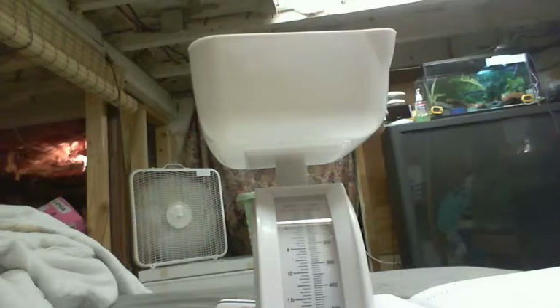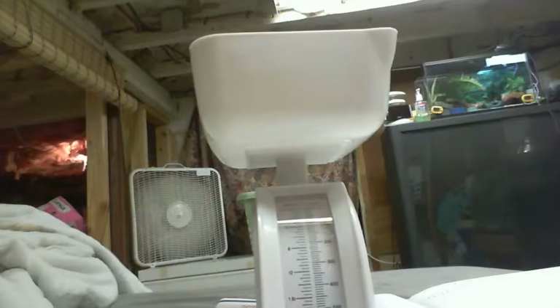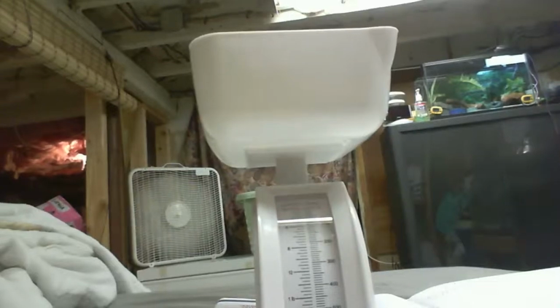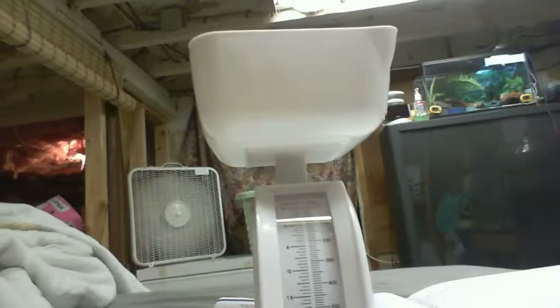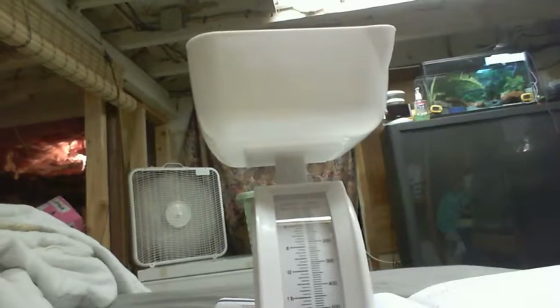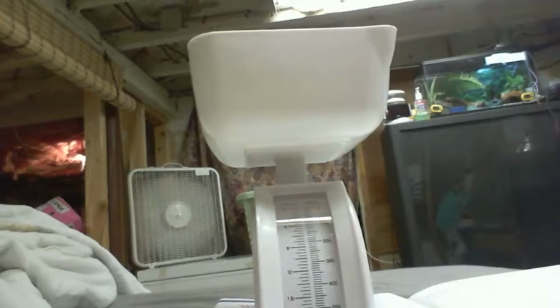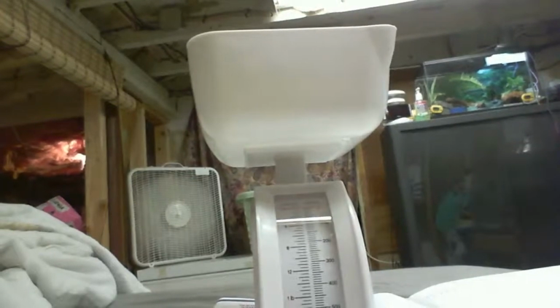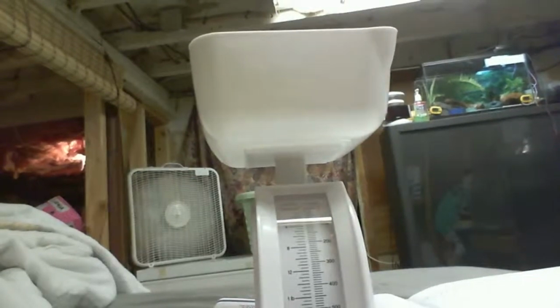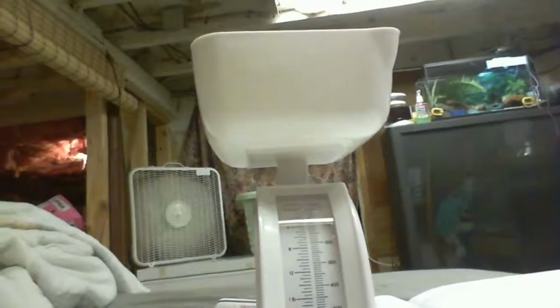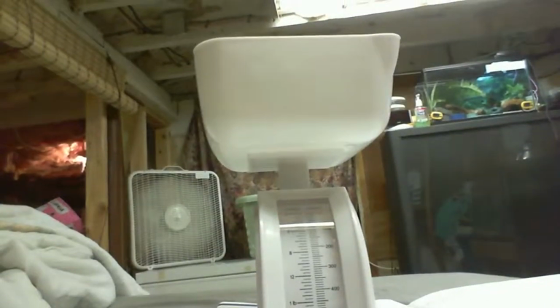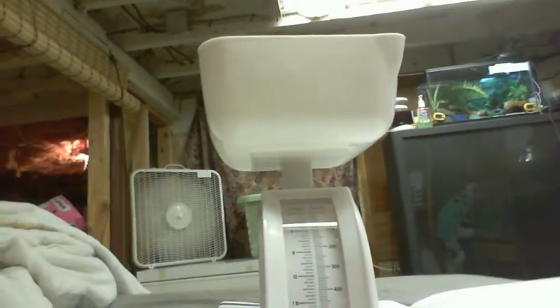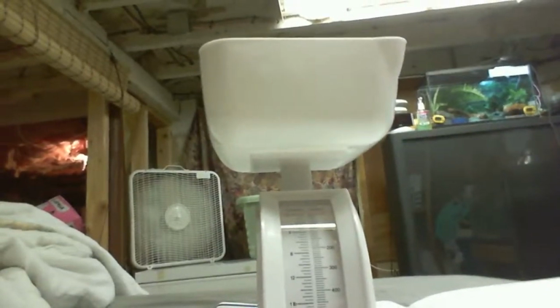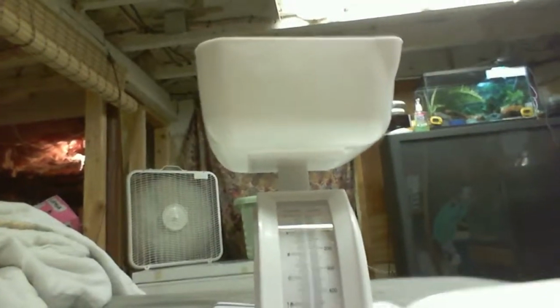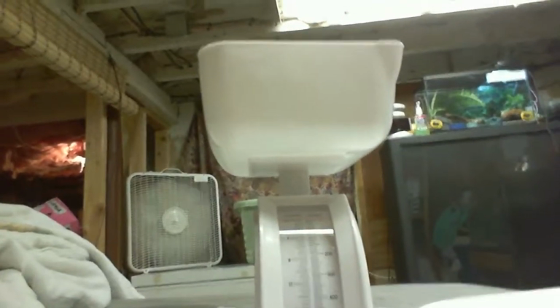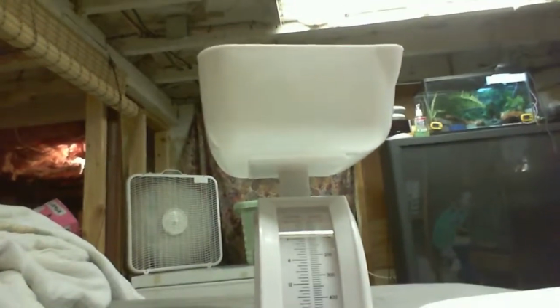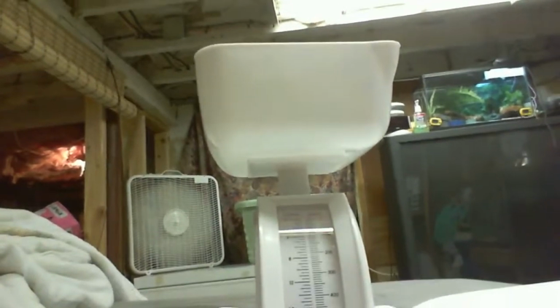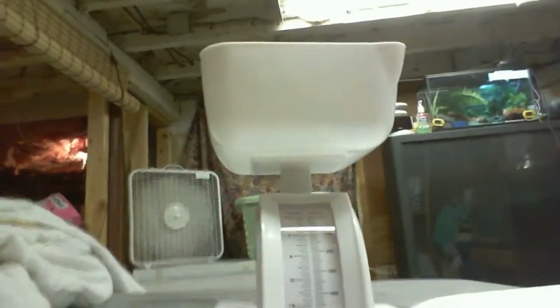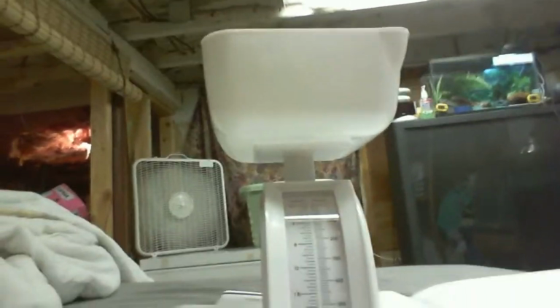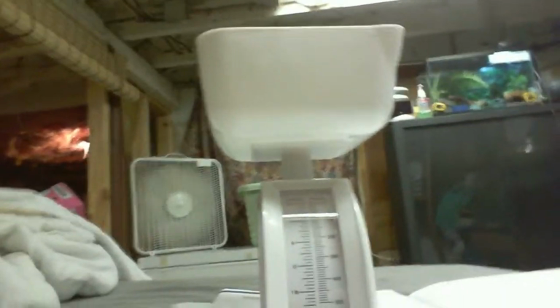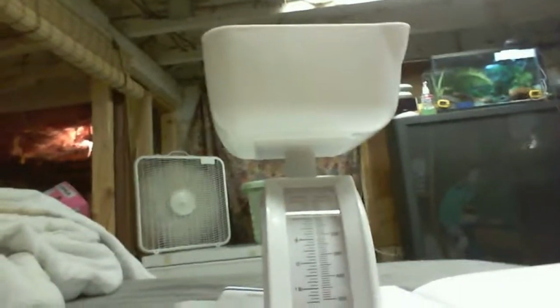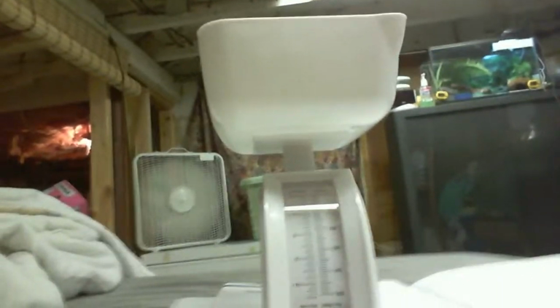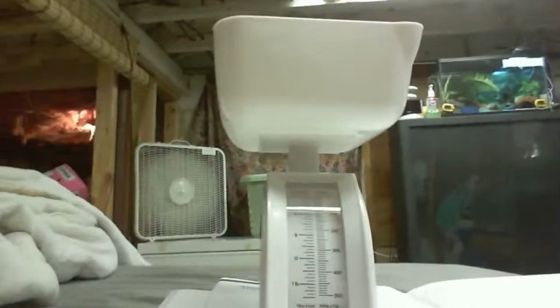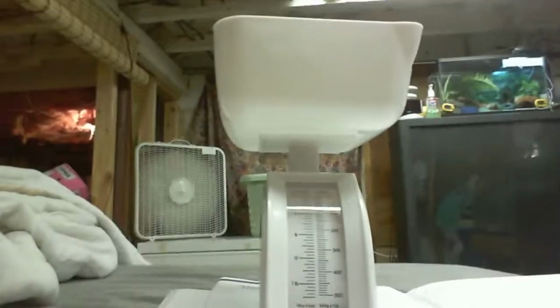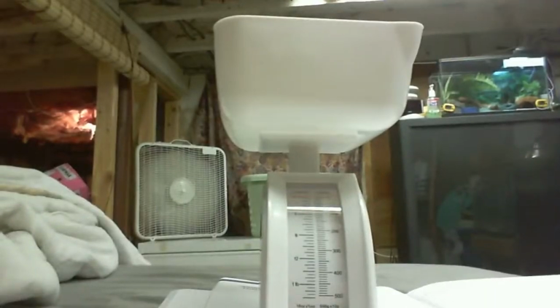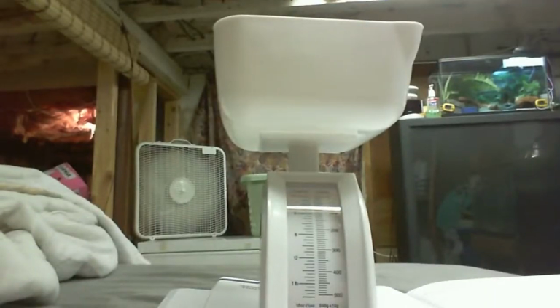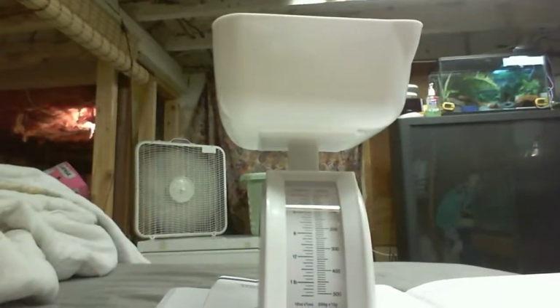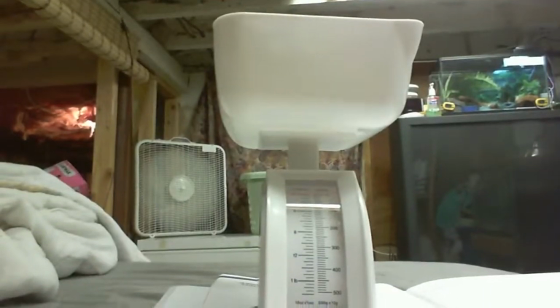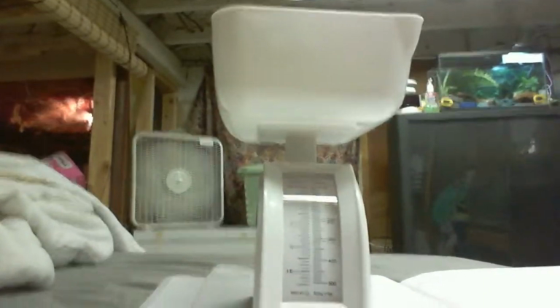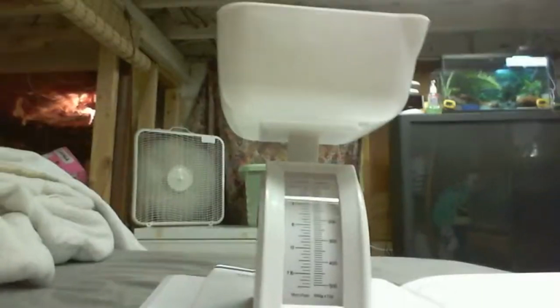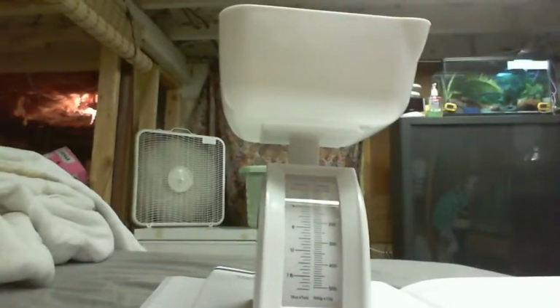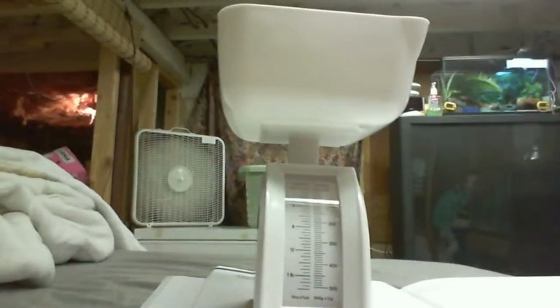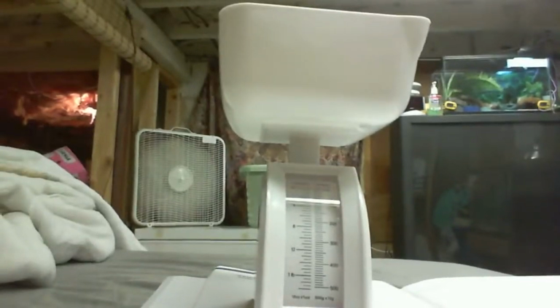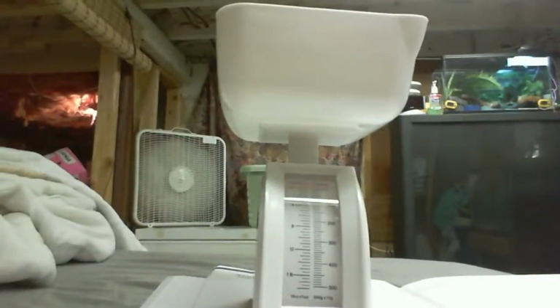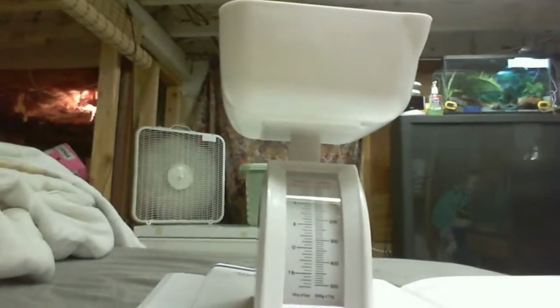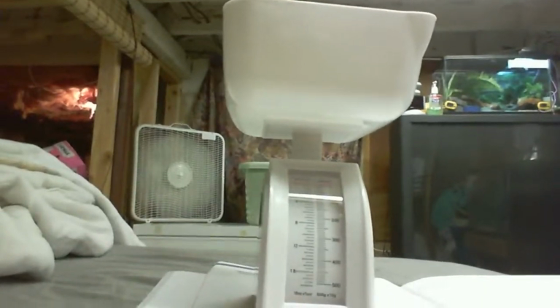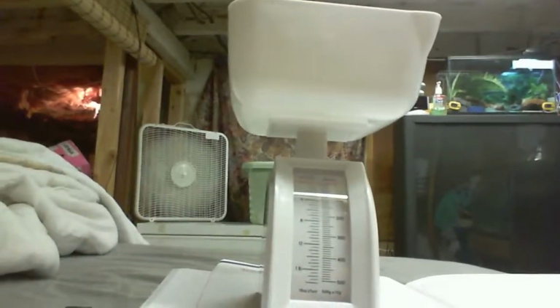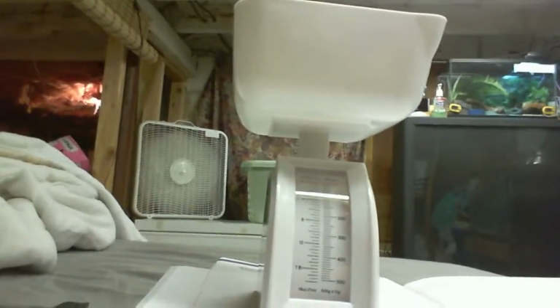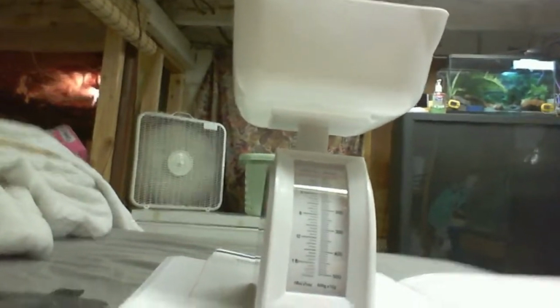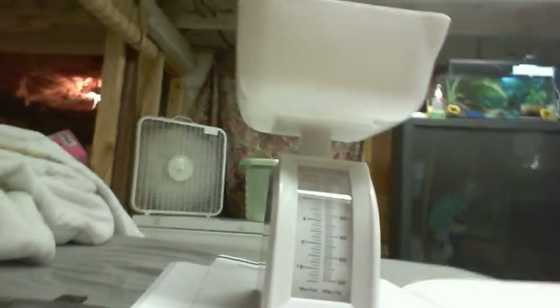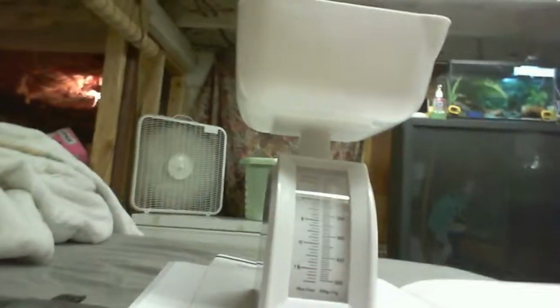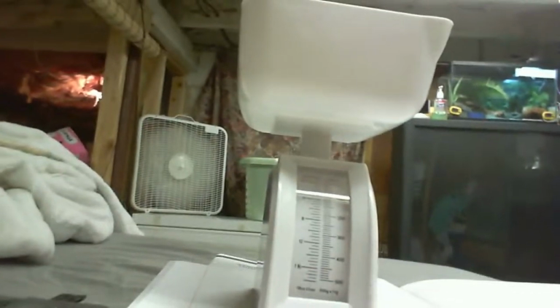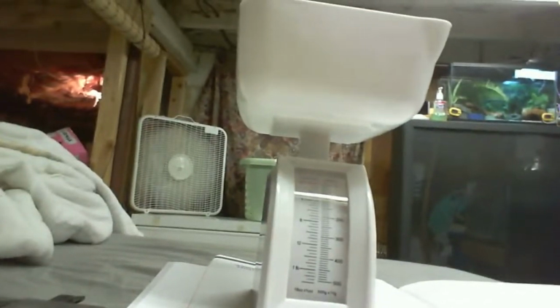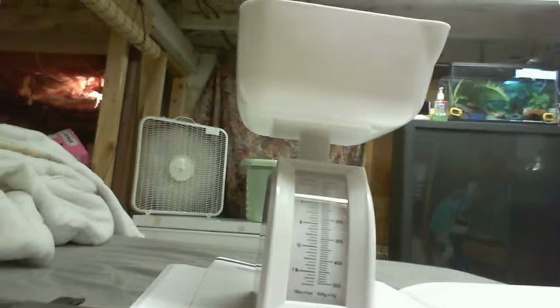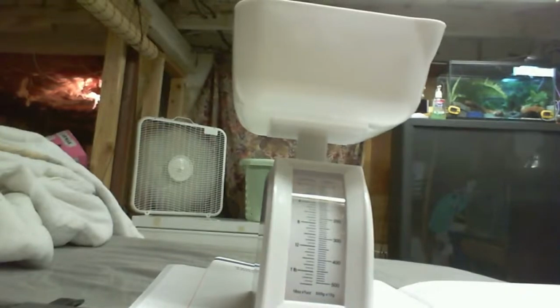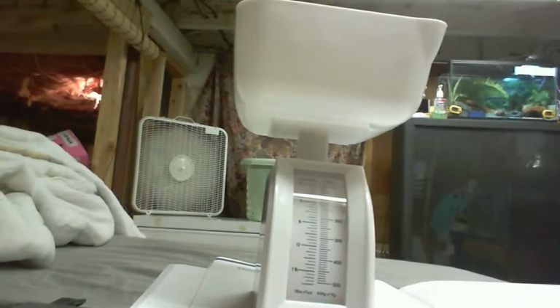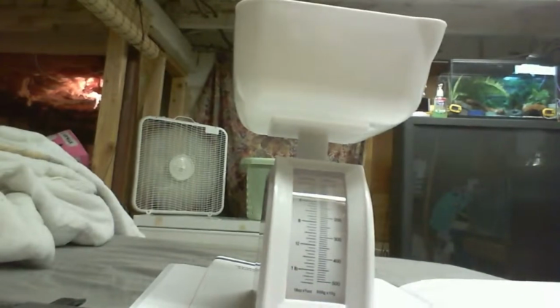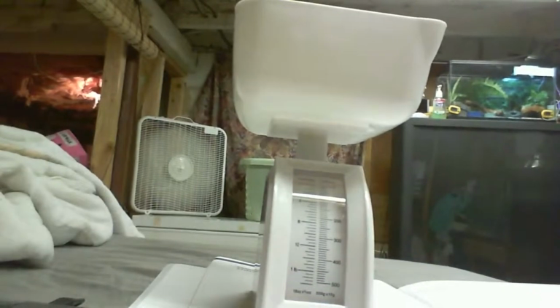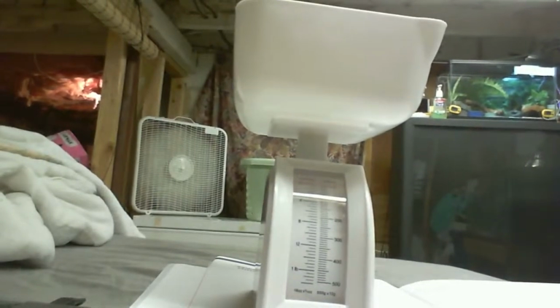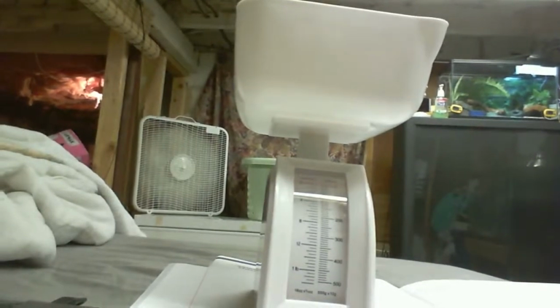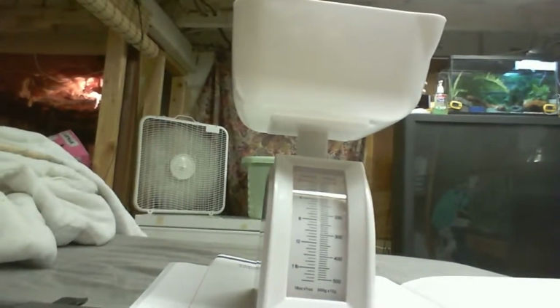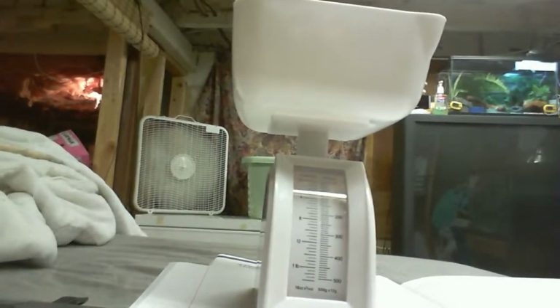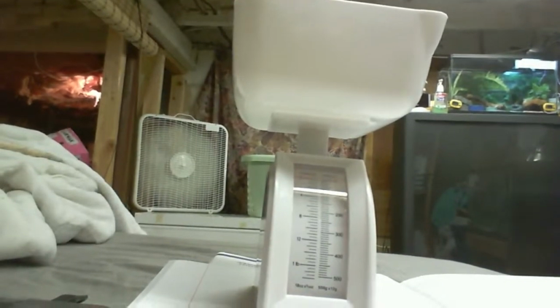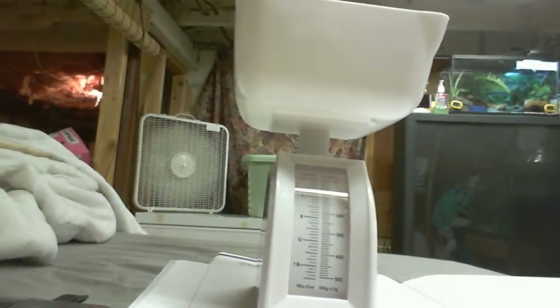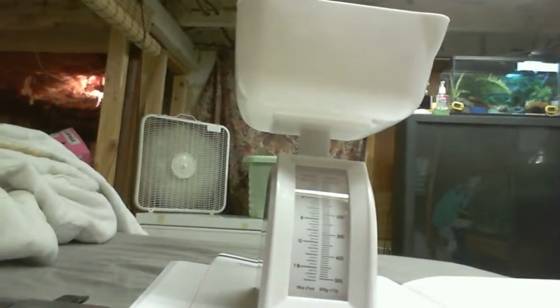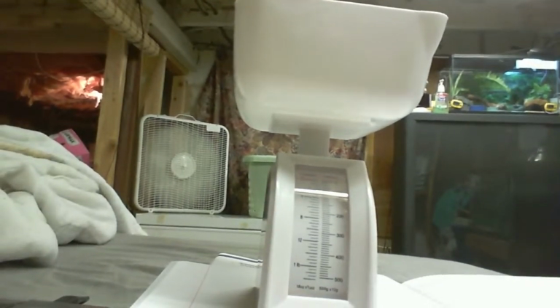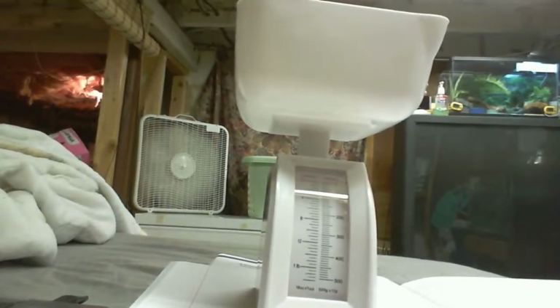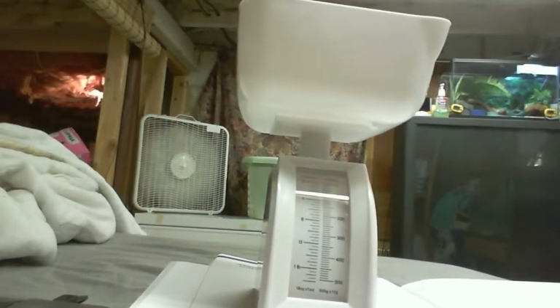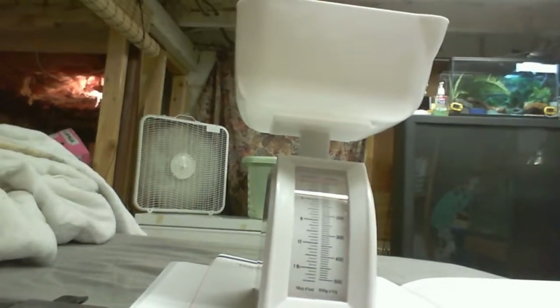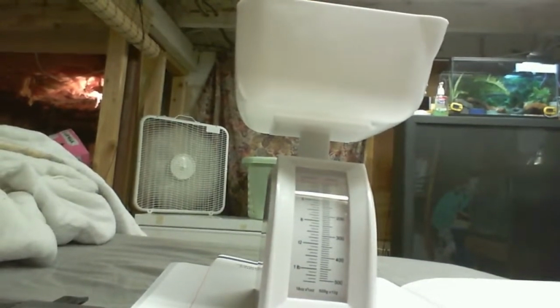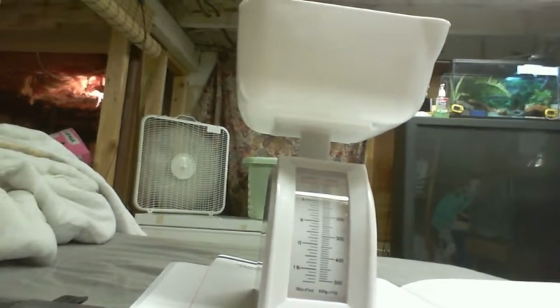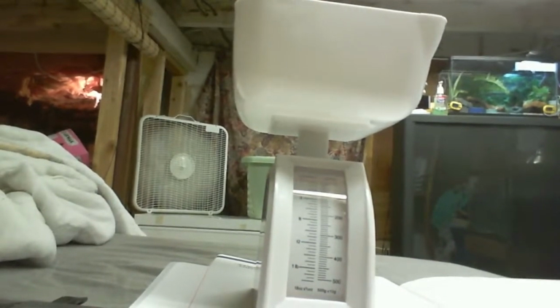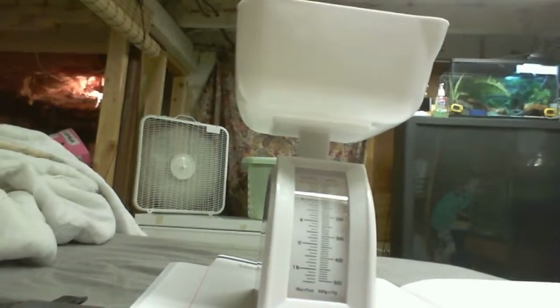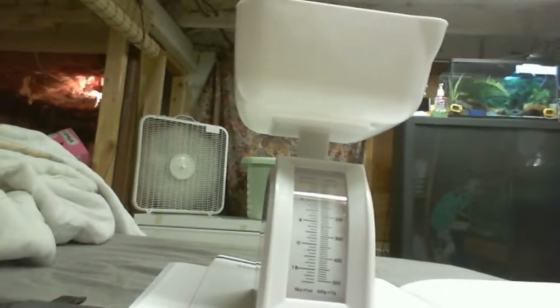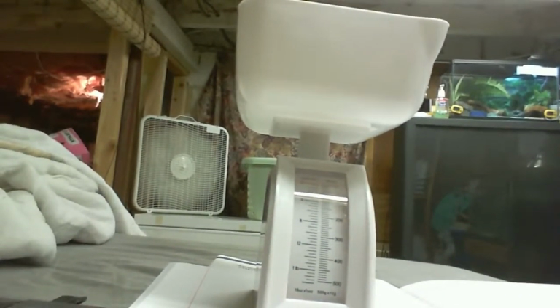Hey YouTube! Today we're going to be weighing my animals. Calm down there.